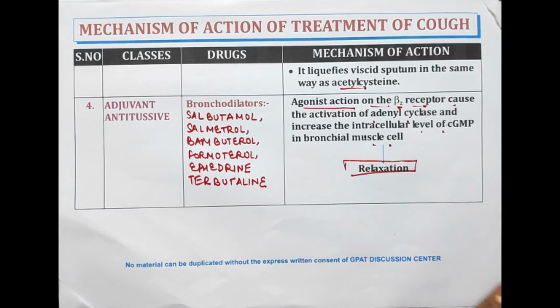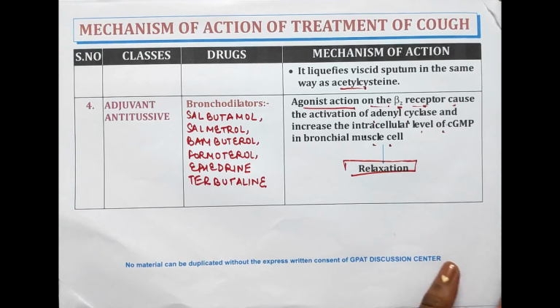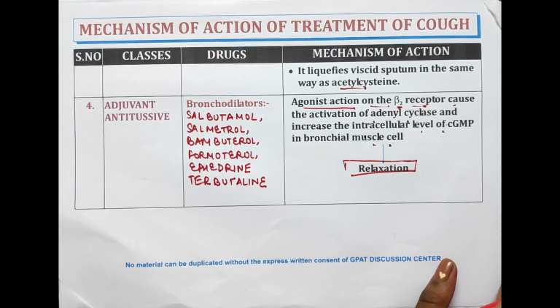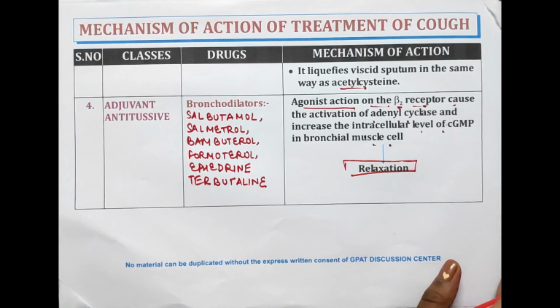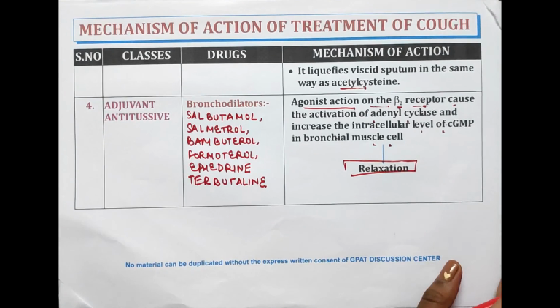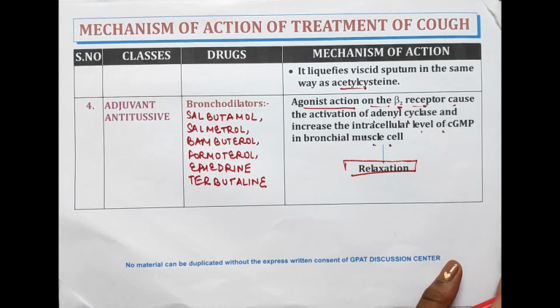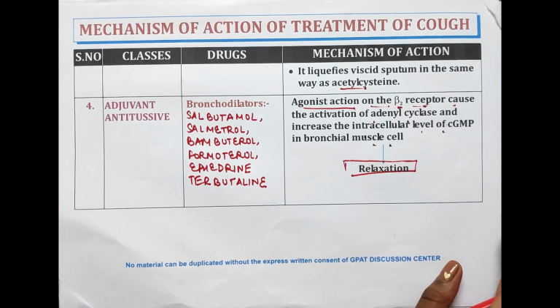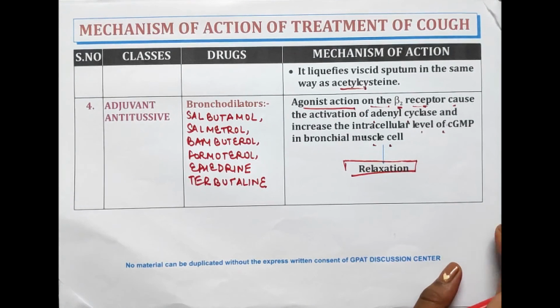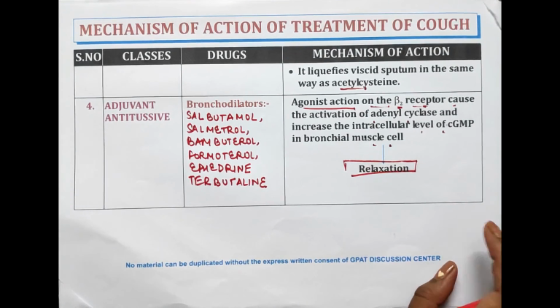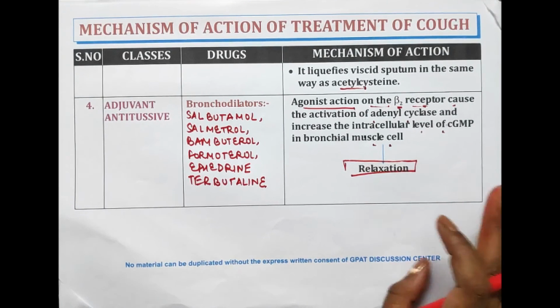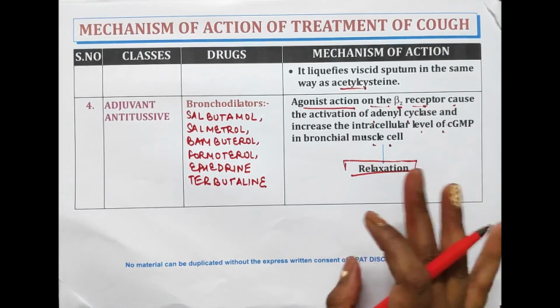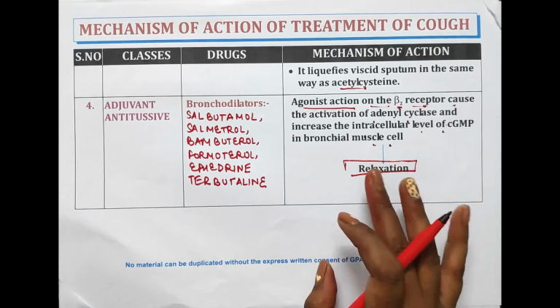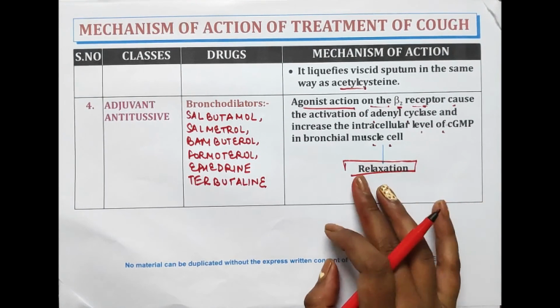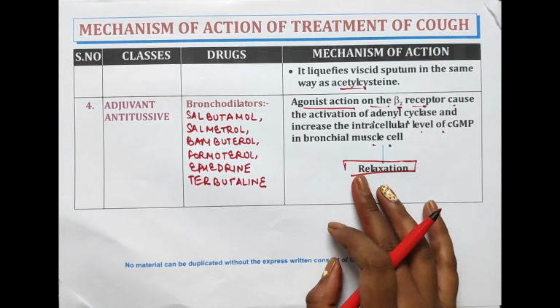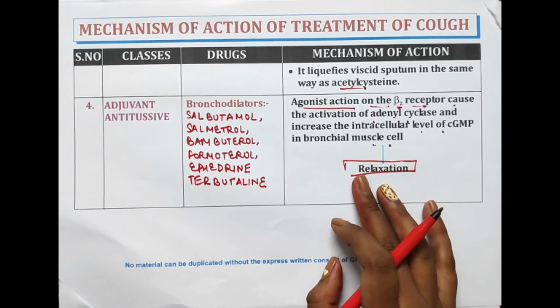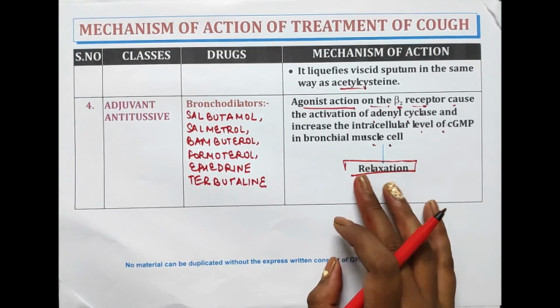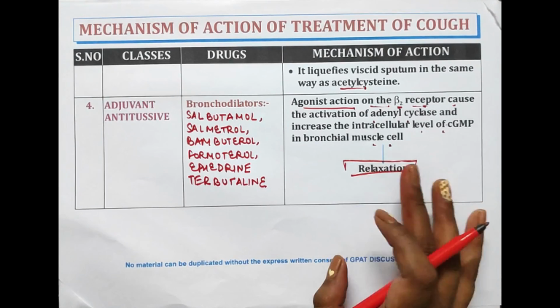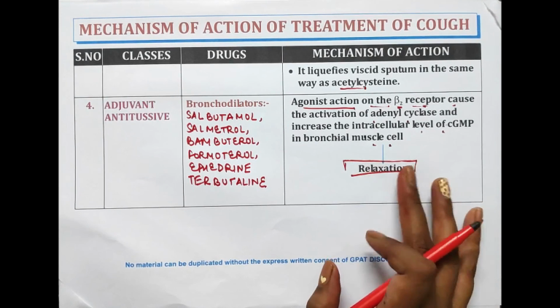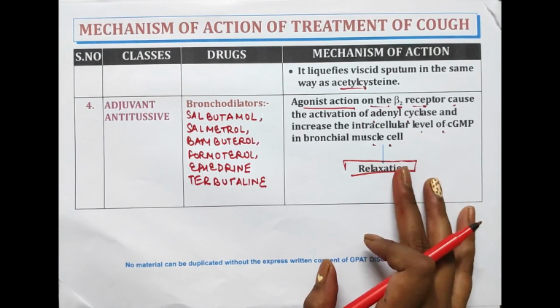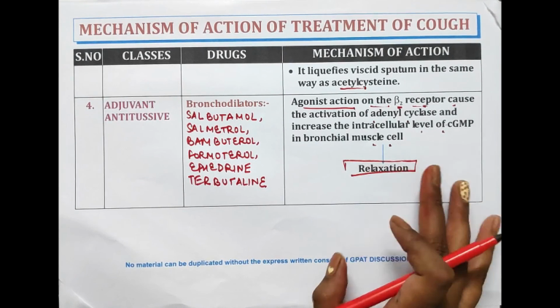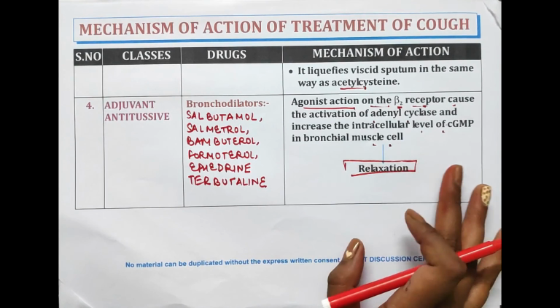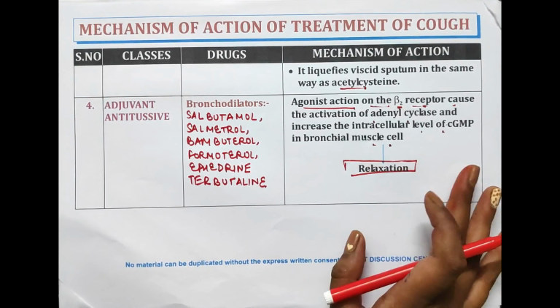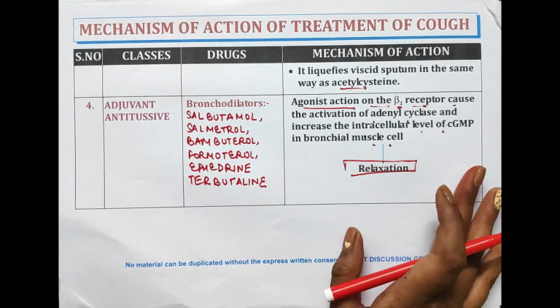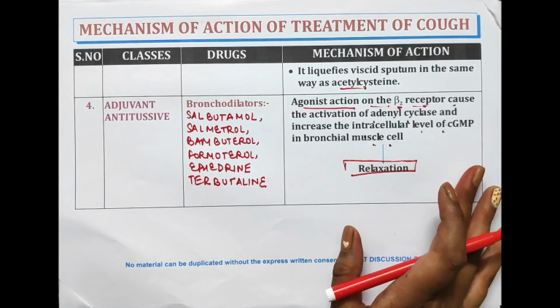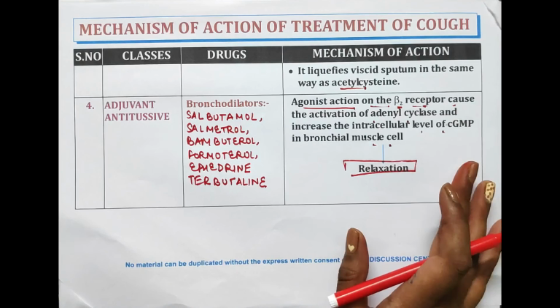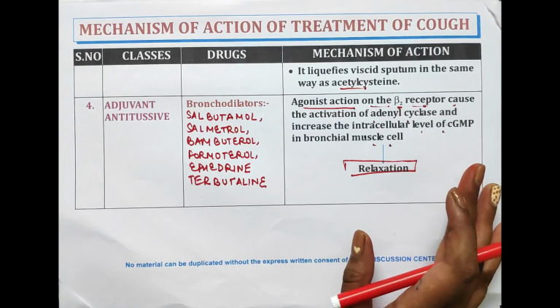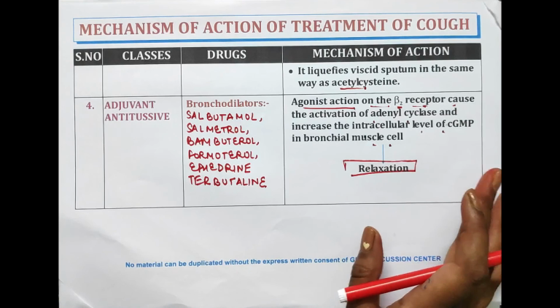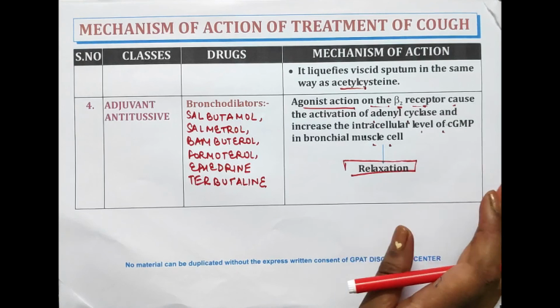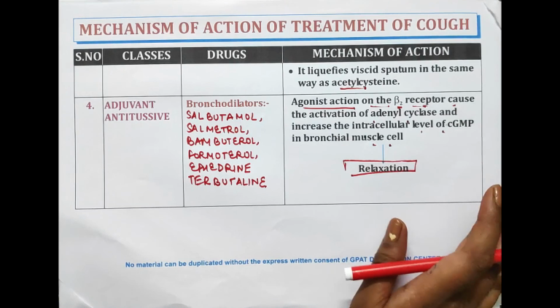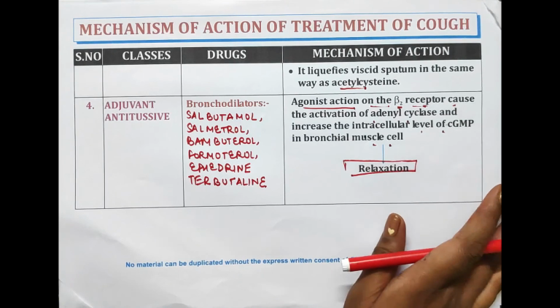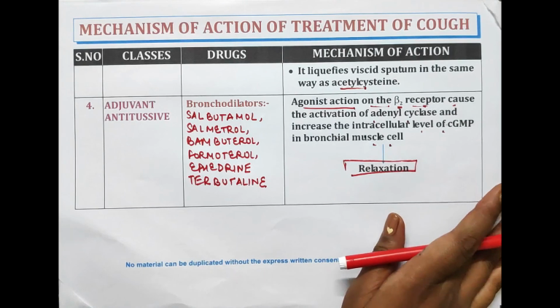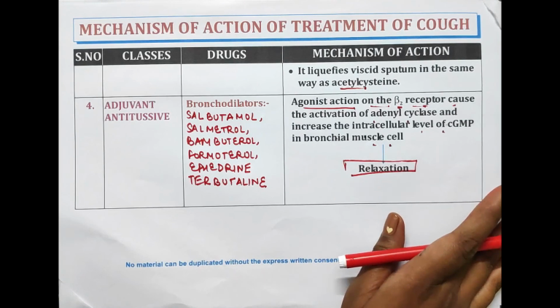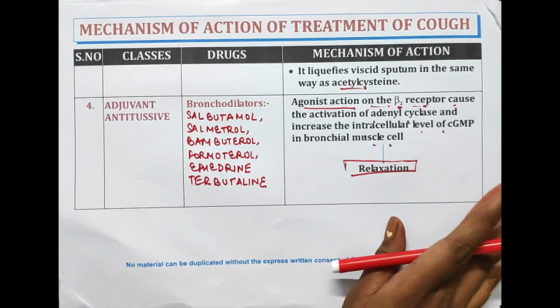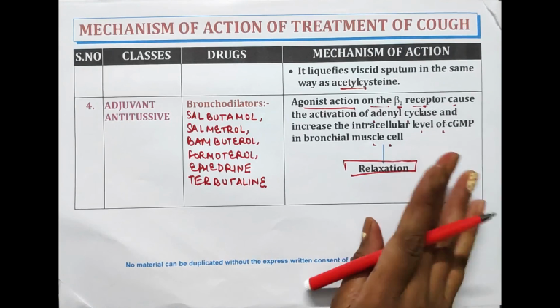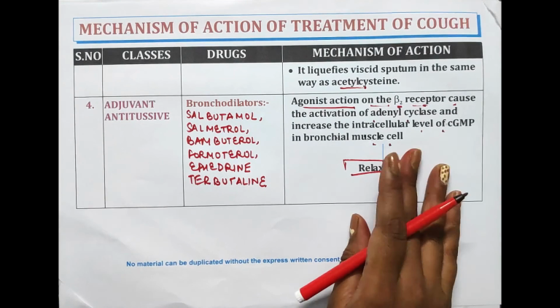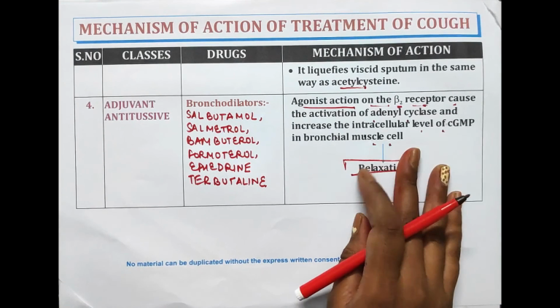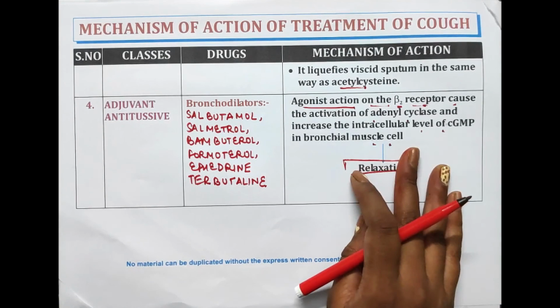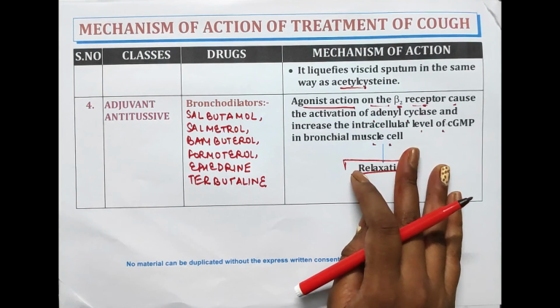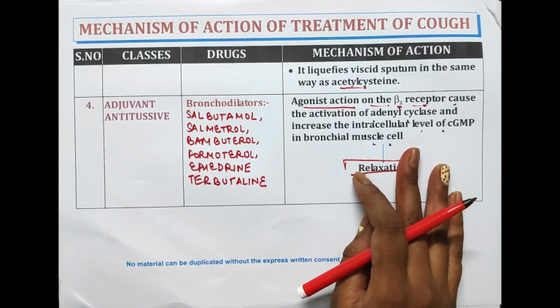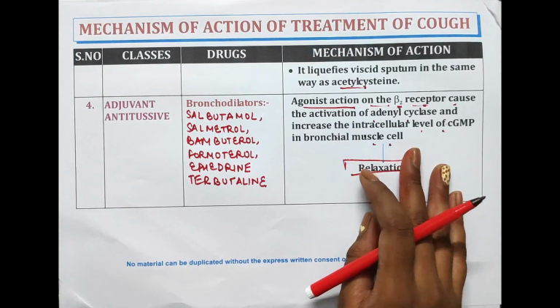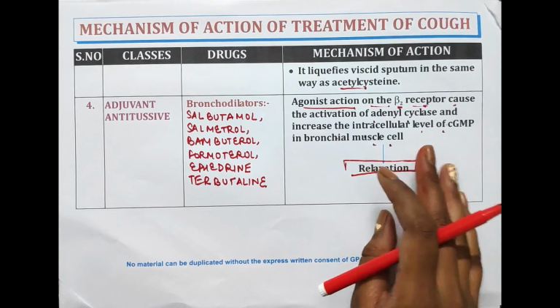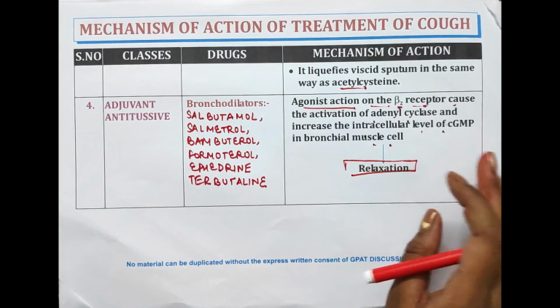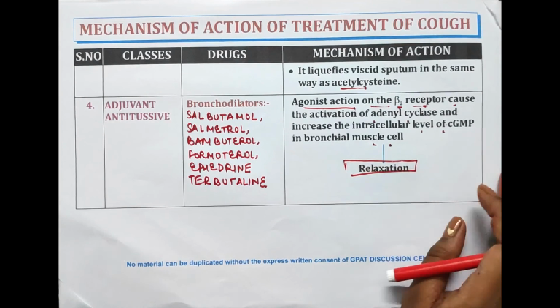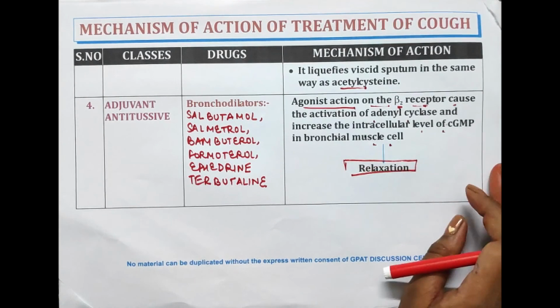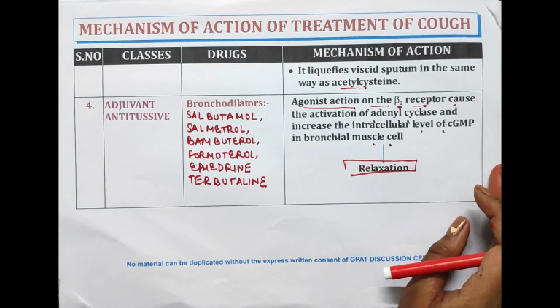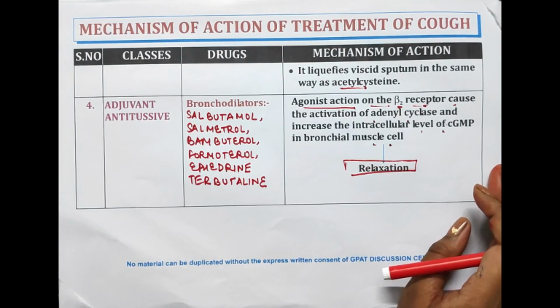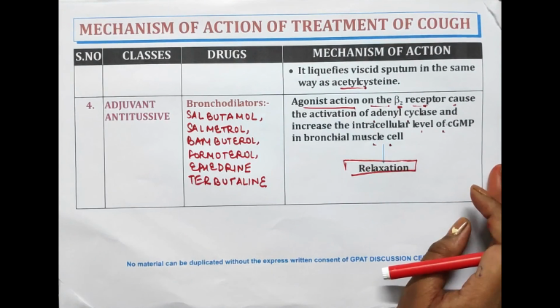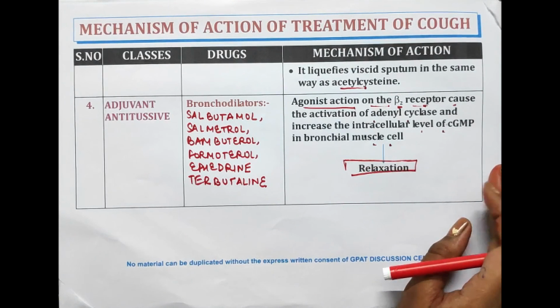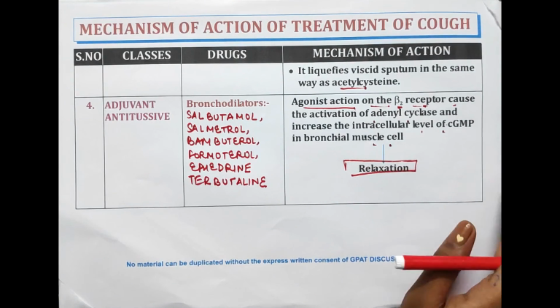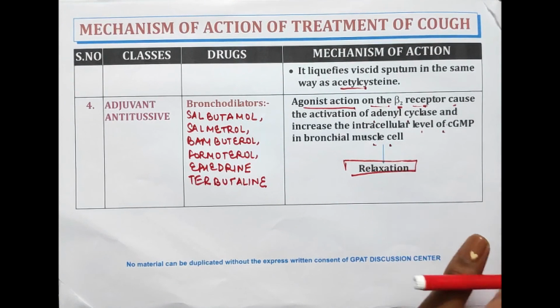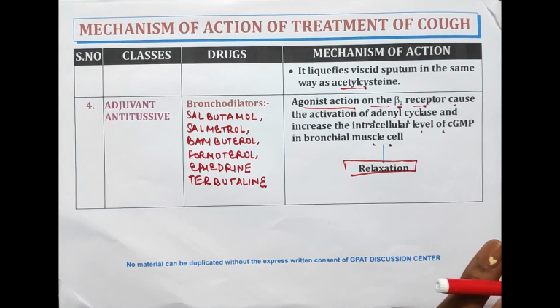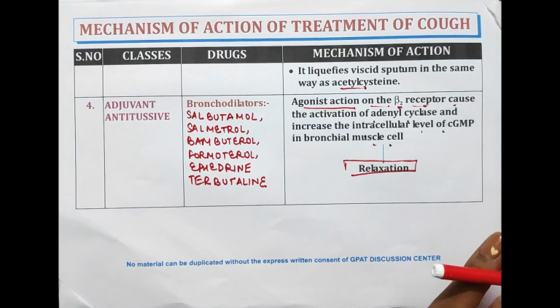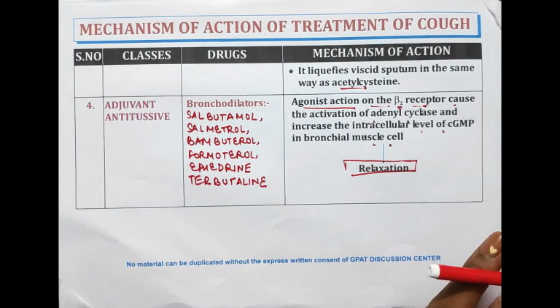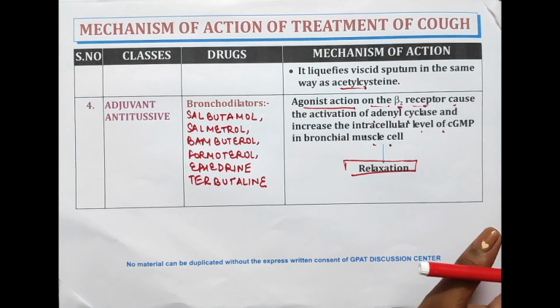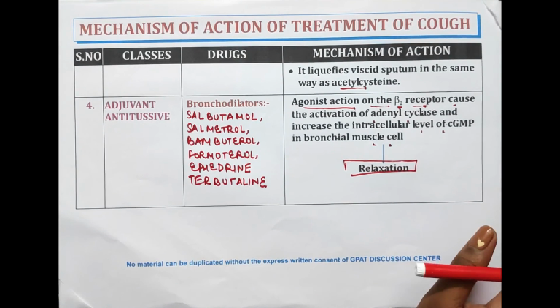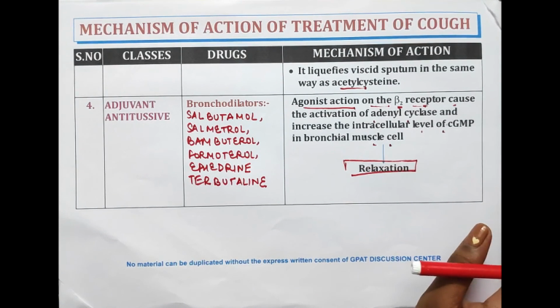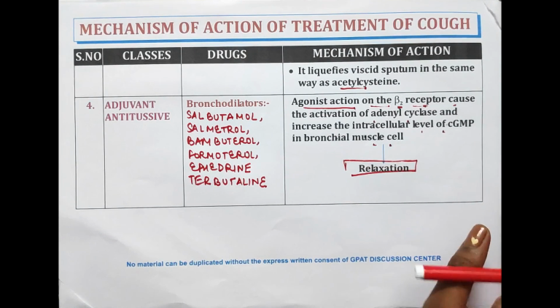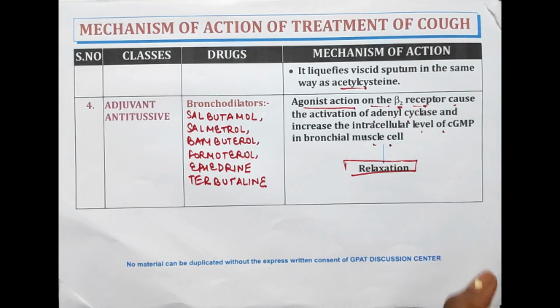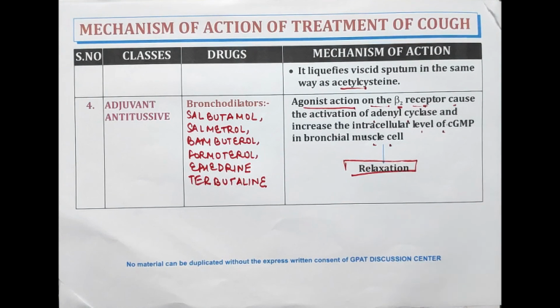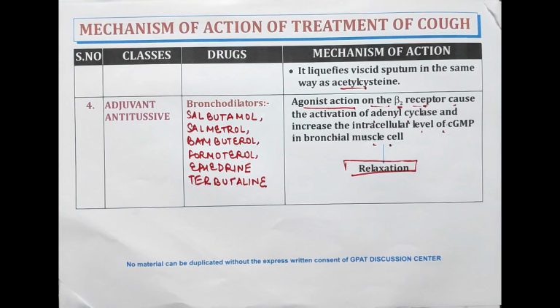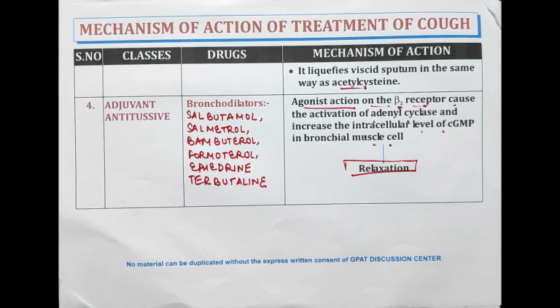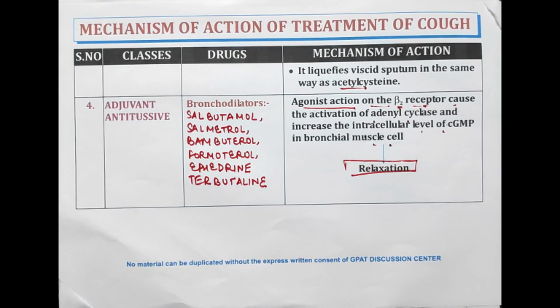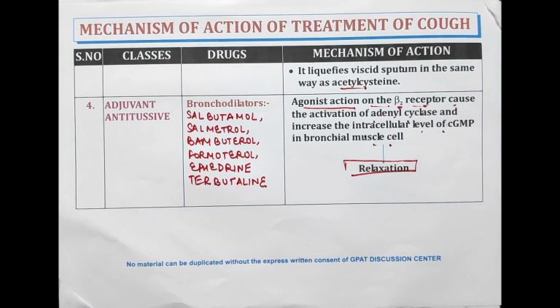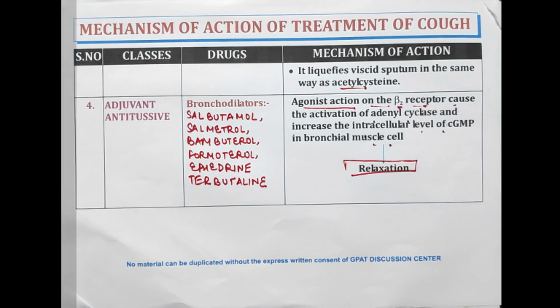That's all for the drugs used in the treatment of cough. Thank you for watching this video. Have a nice day.